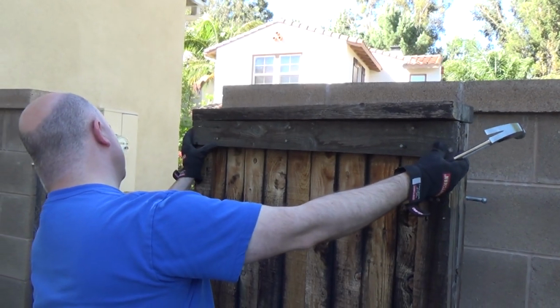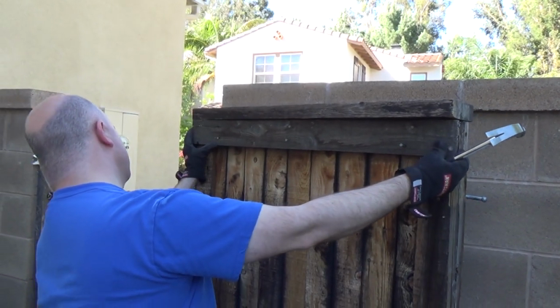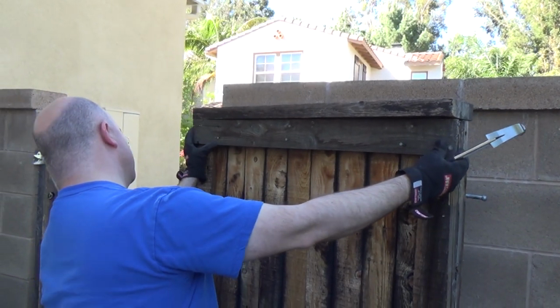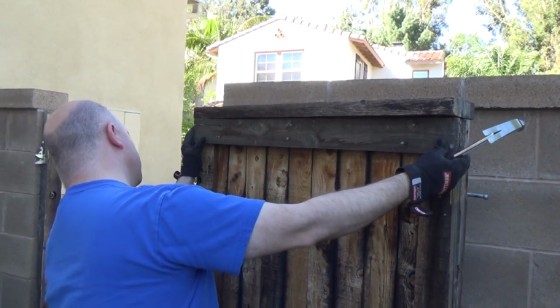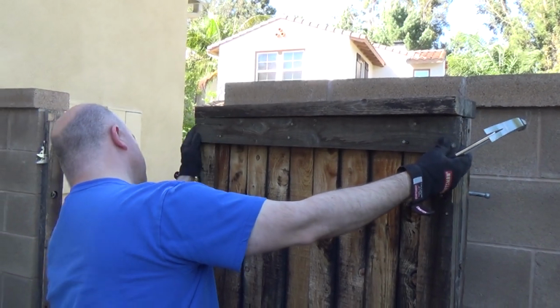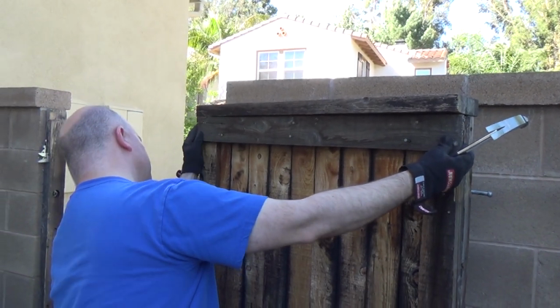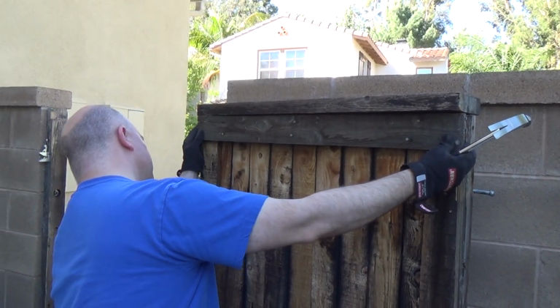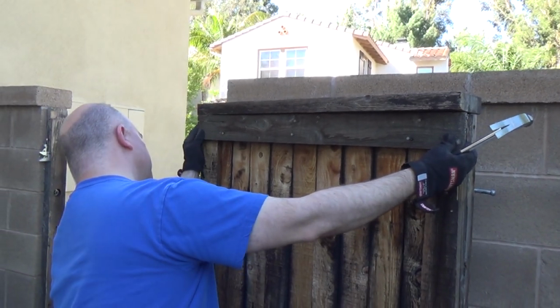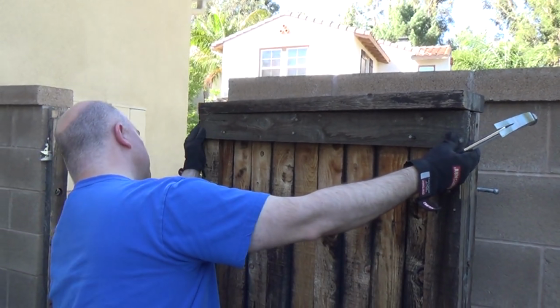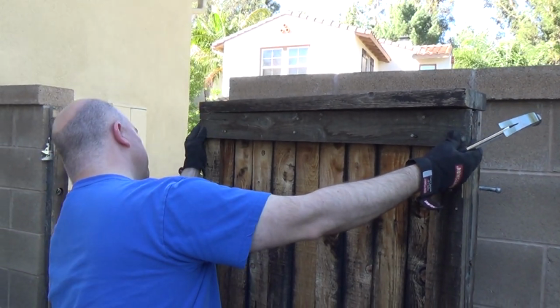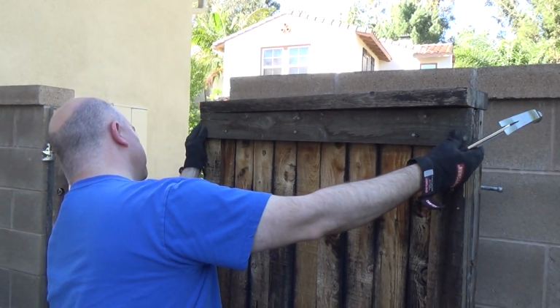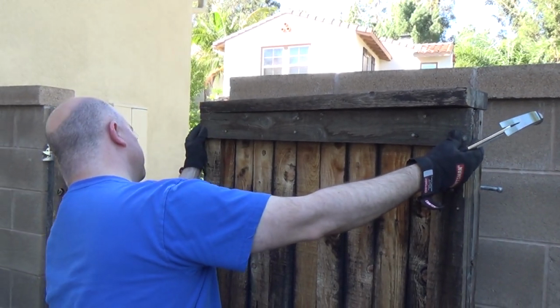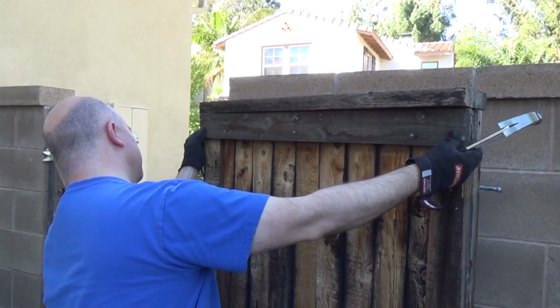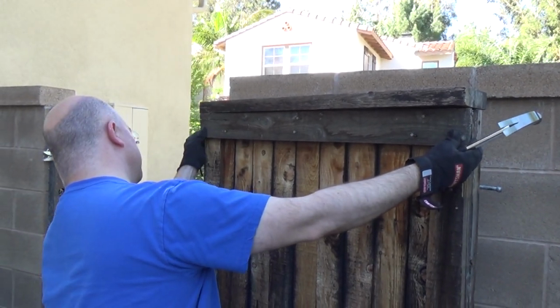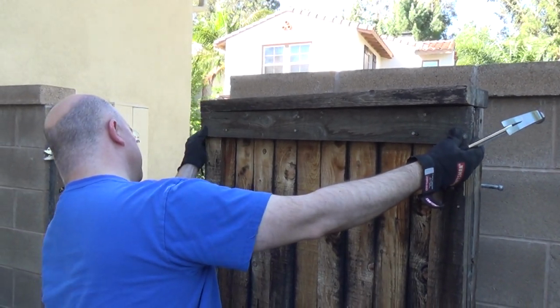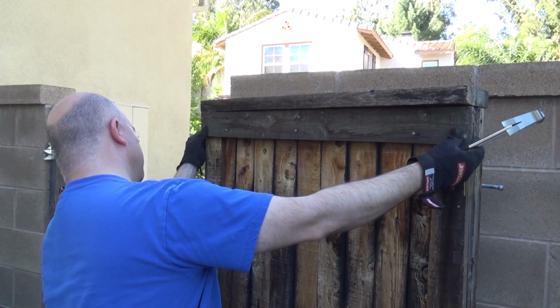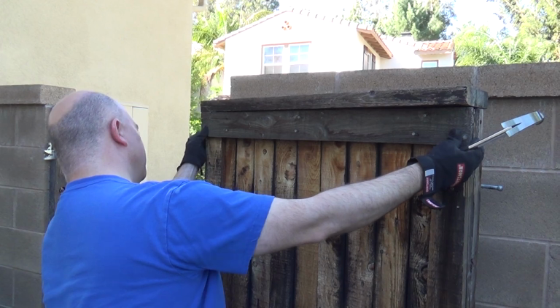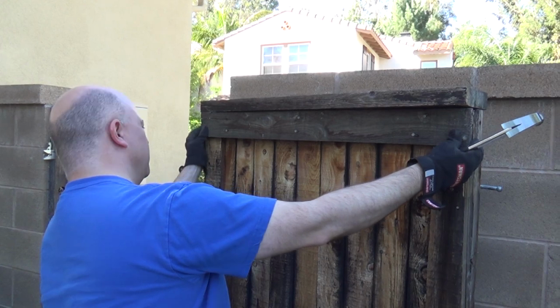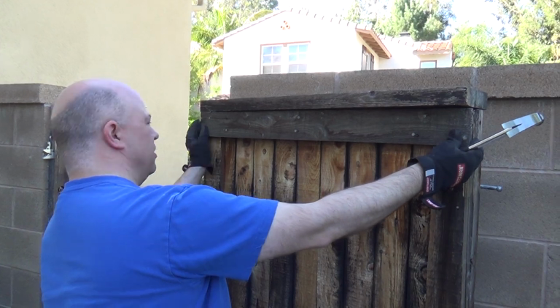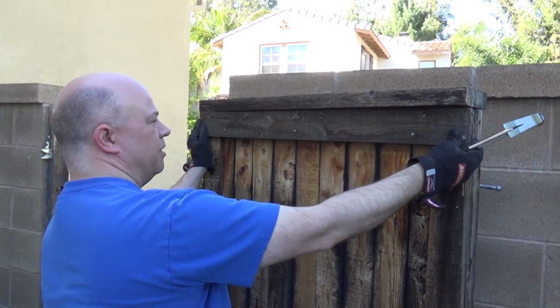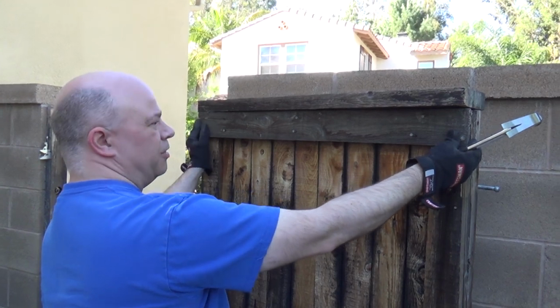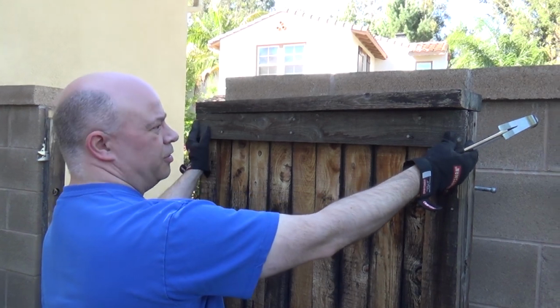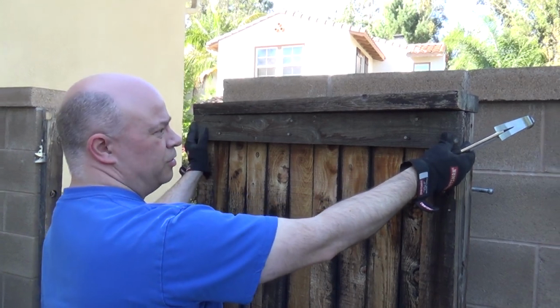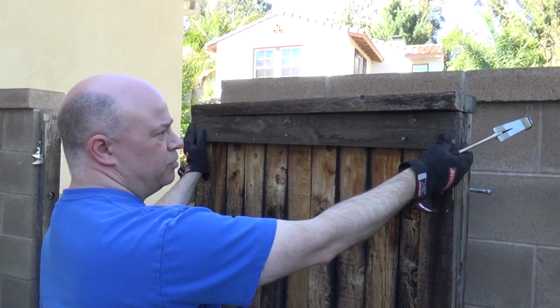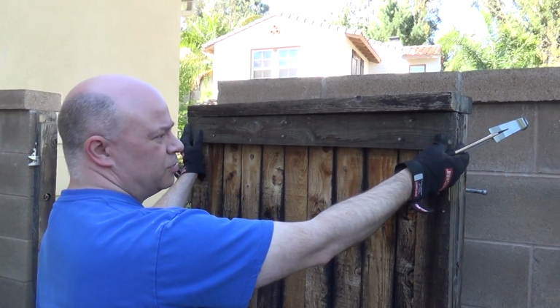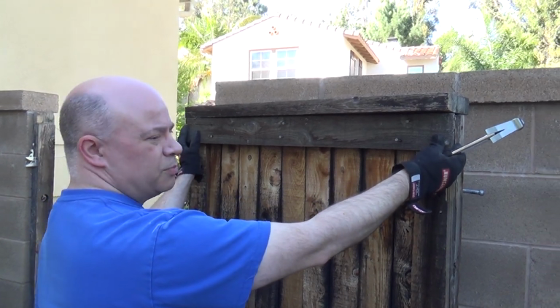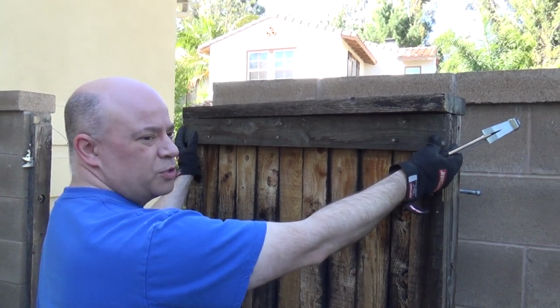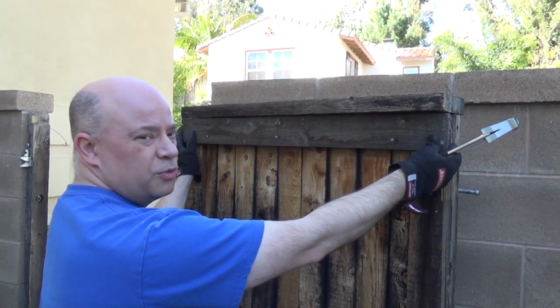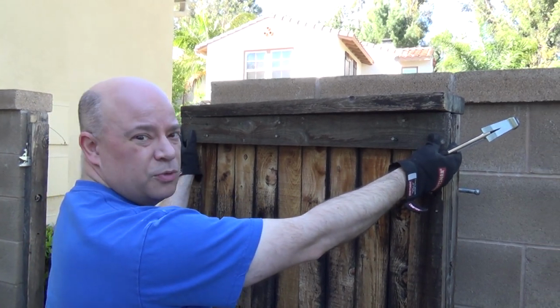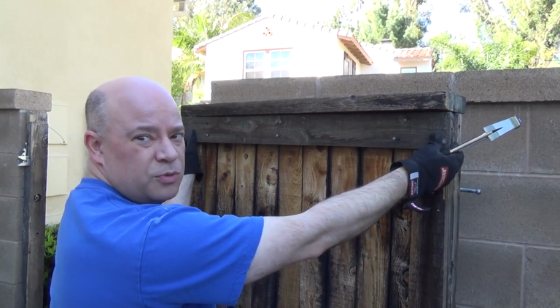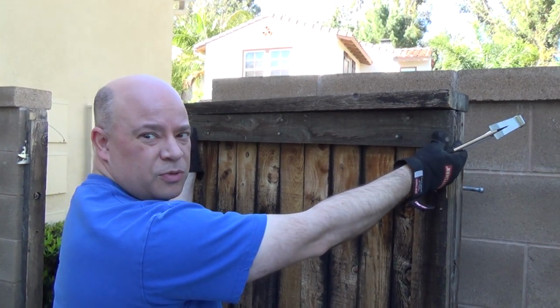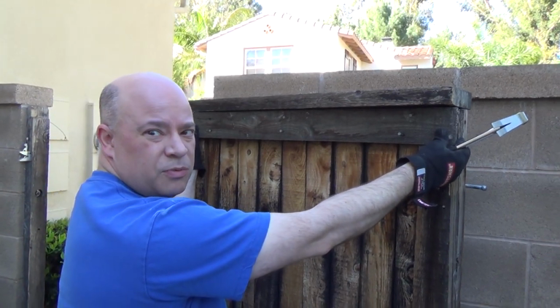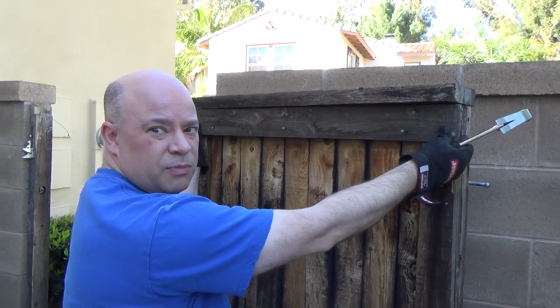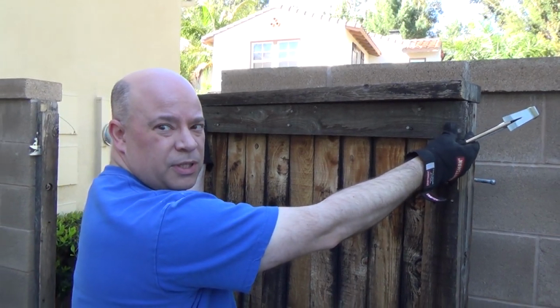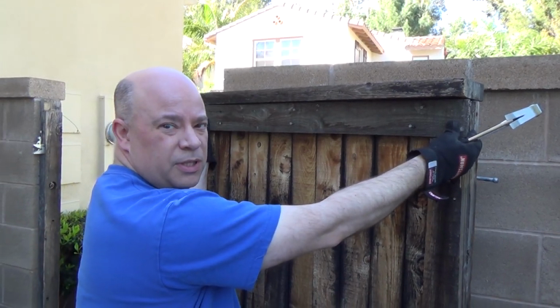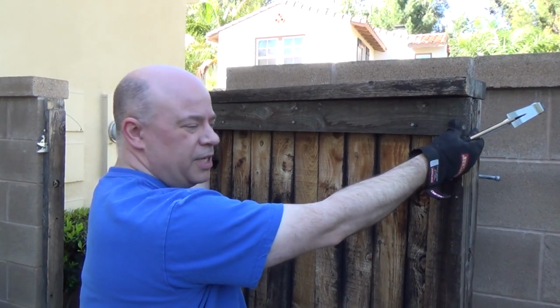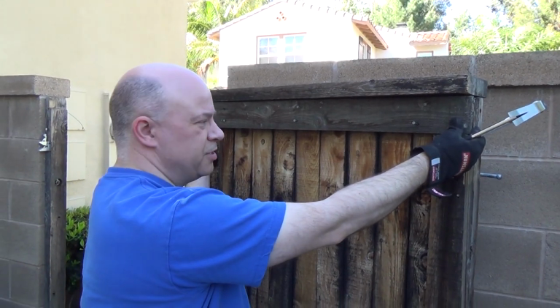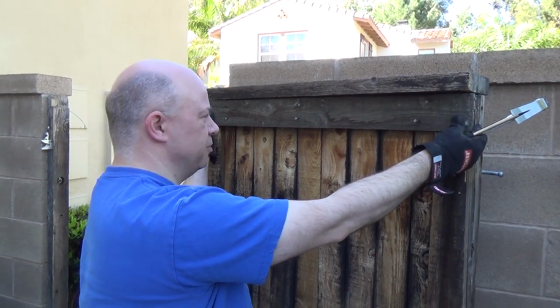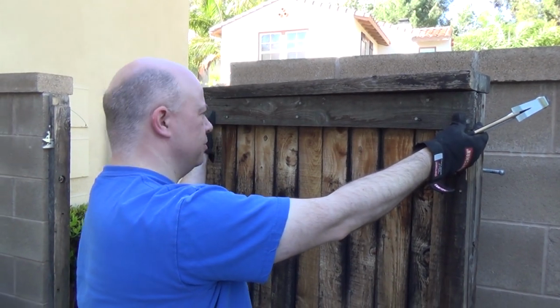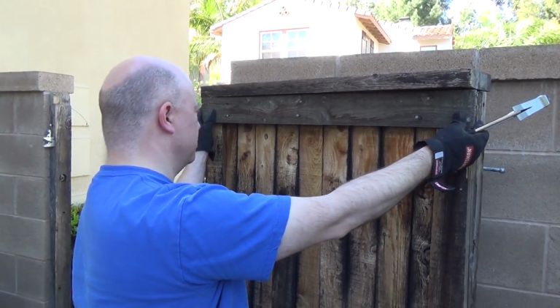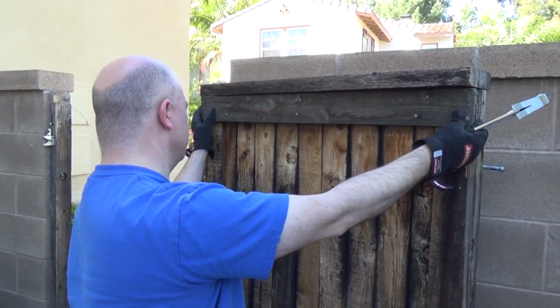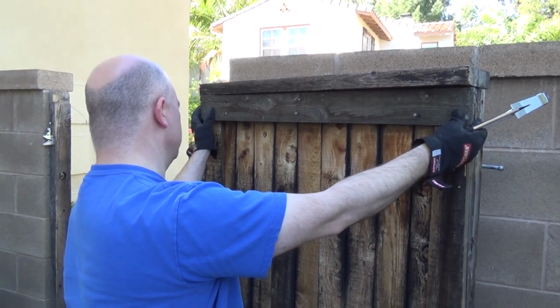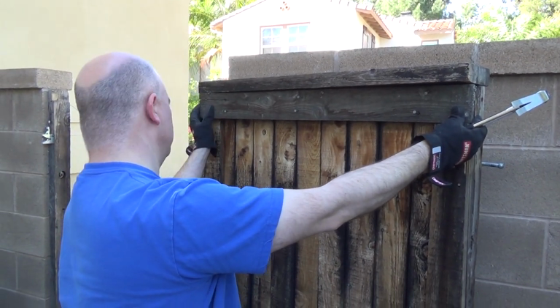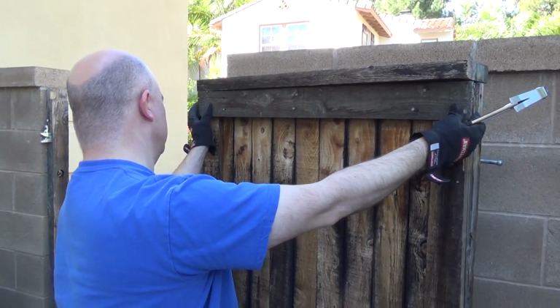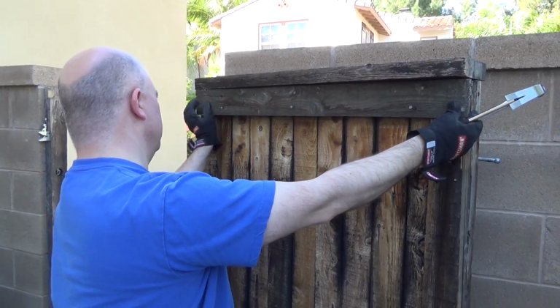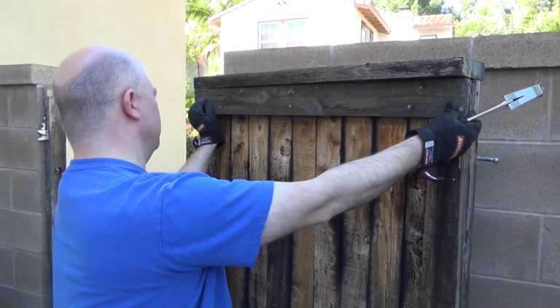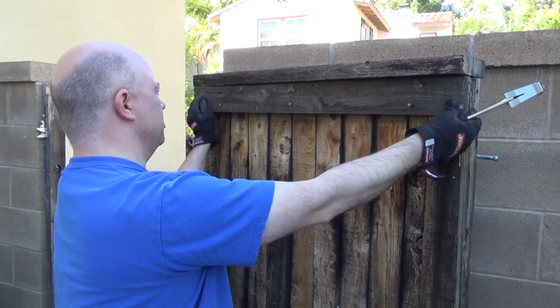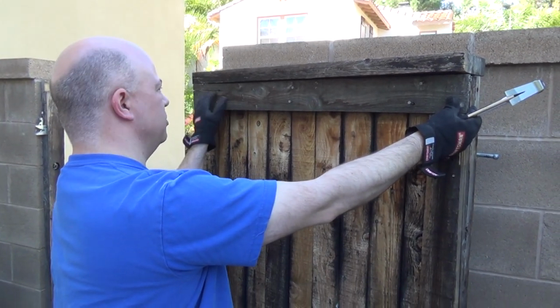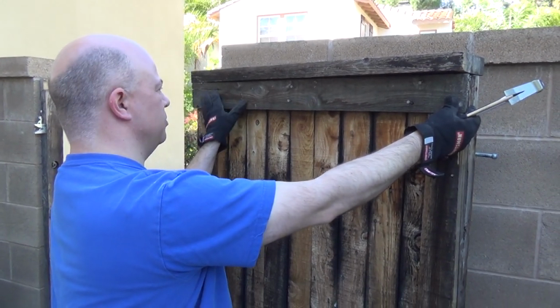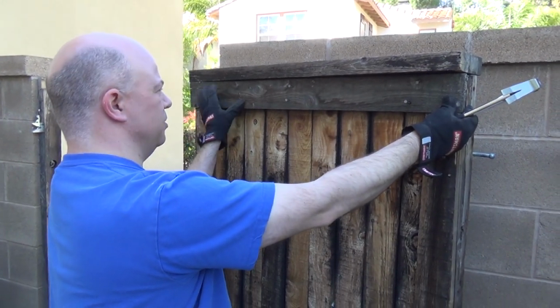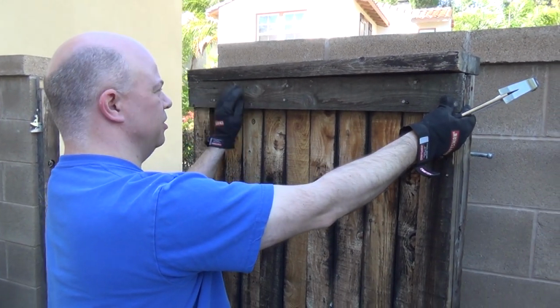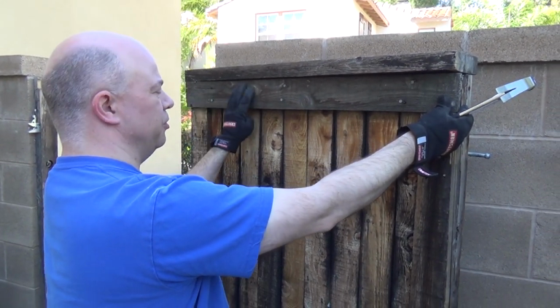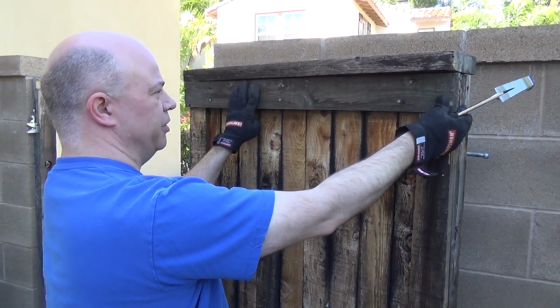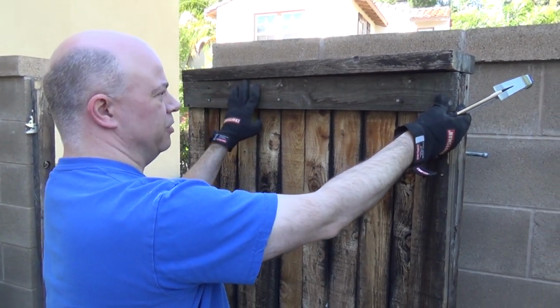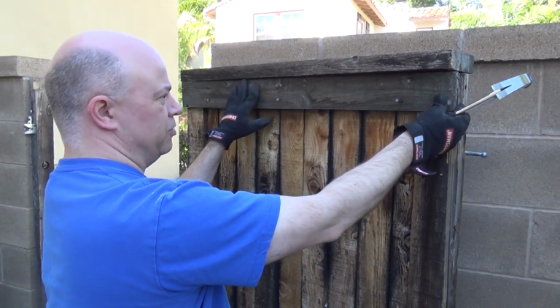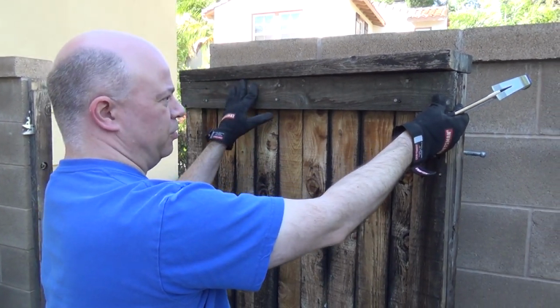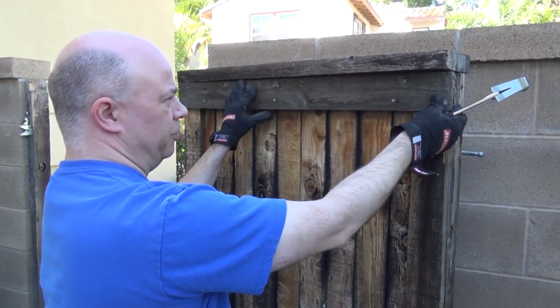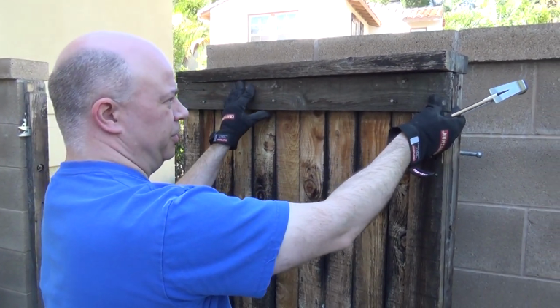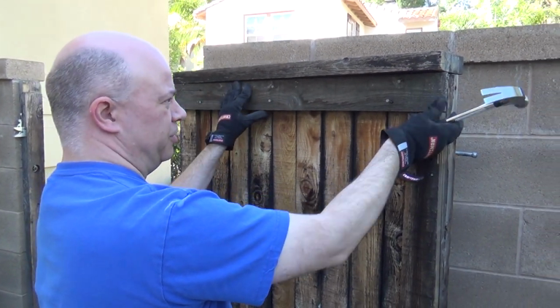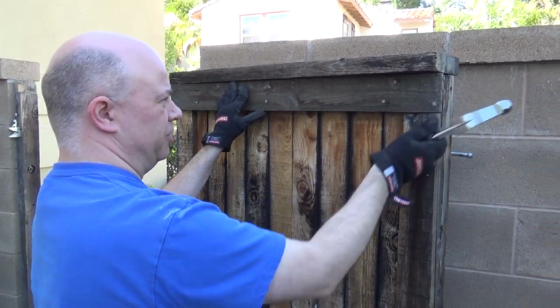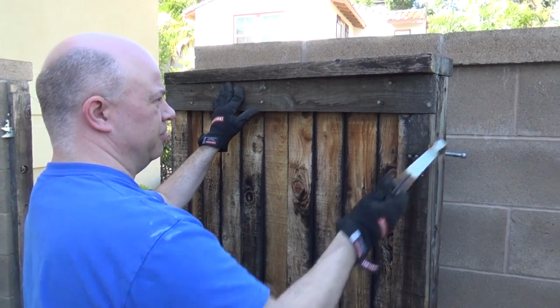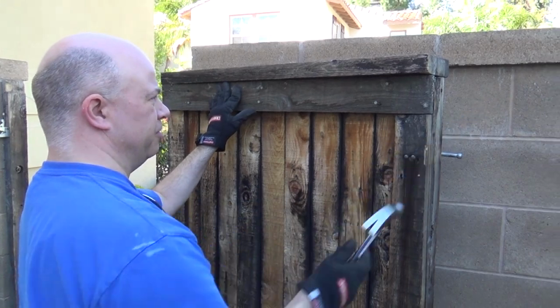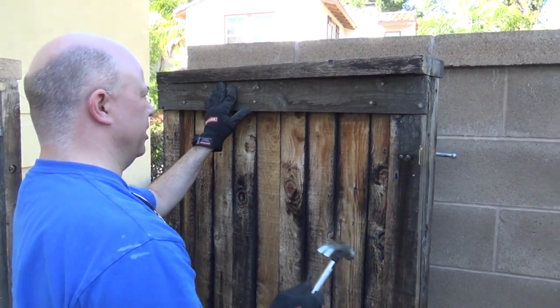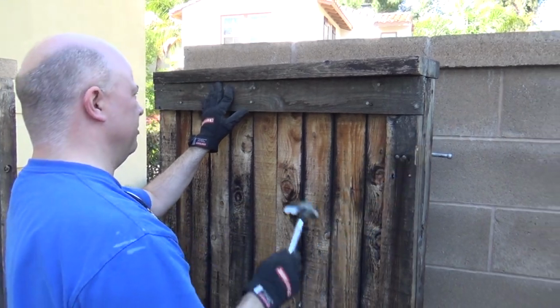You can use the same nails, but I'm going to use some screws and attach it with screws. I'm just using the old nails to hold it for now.